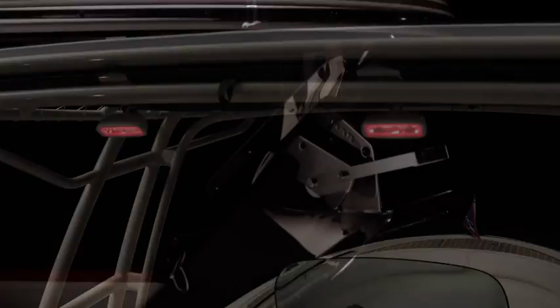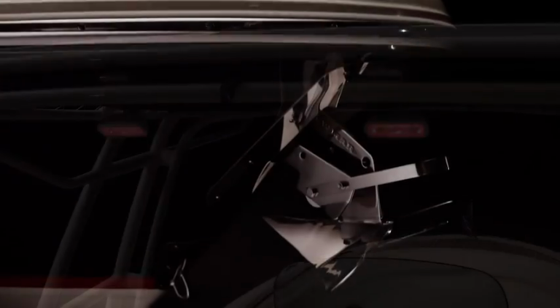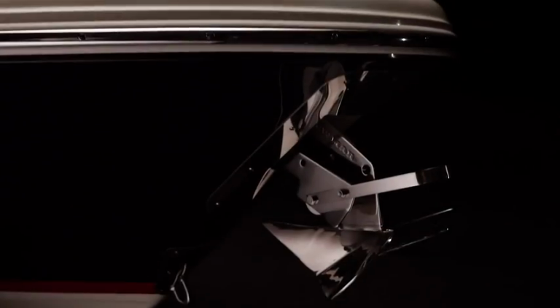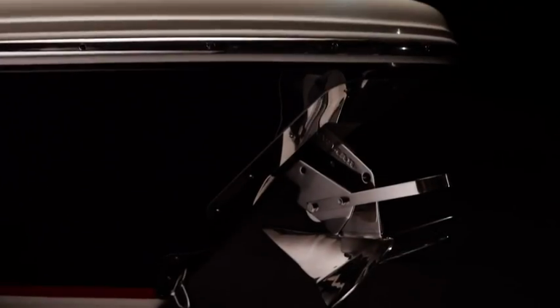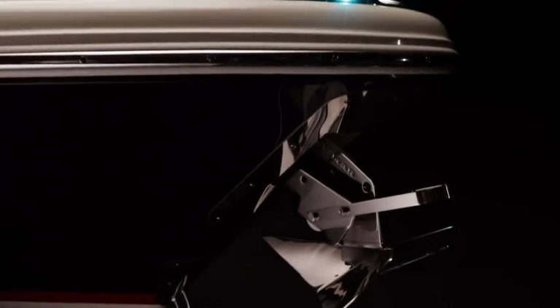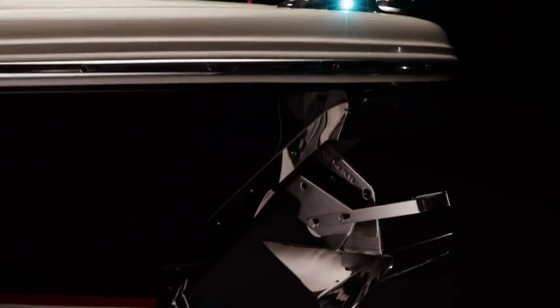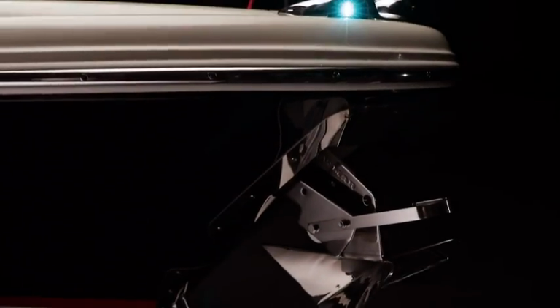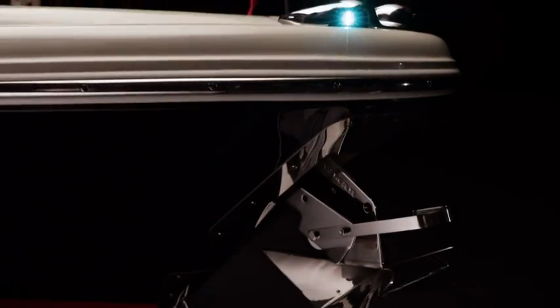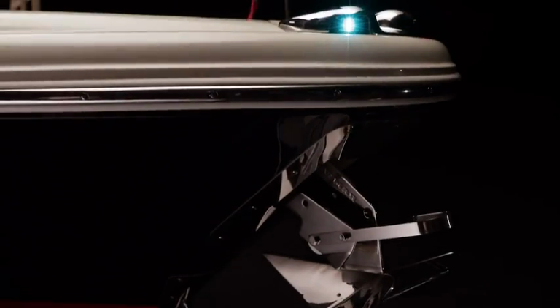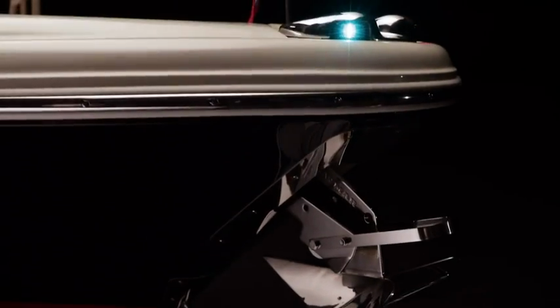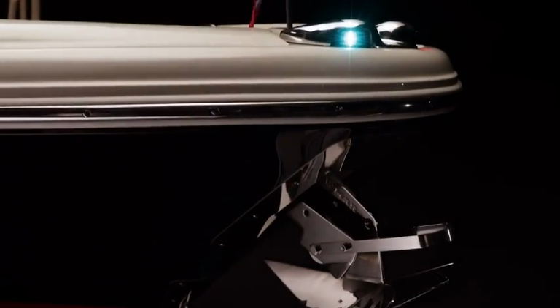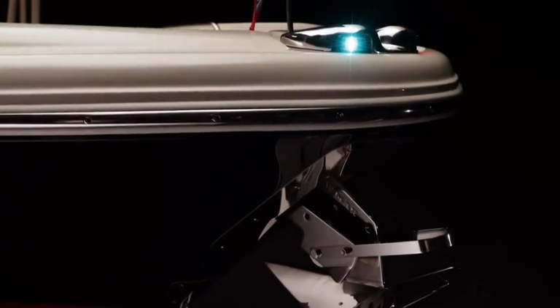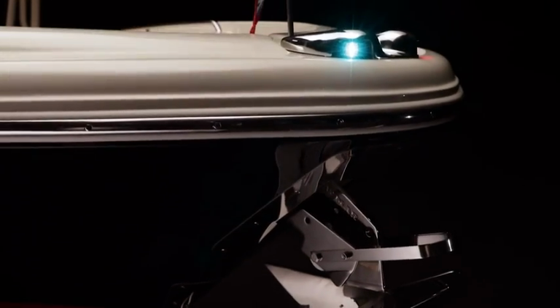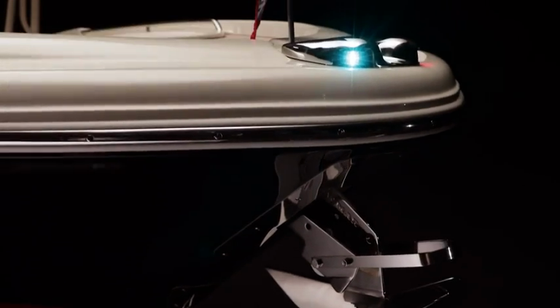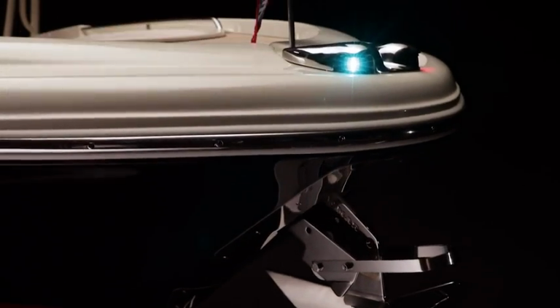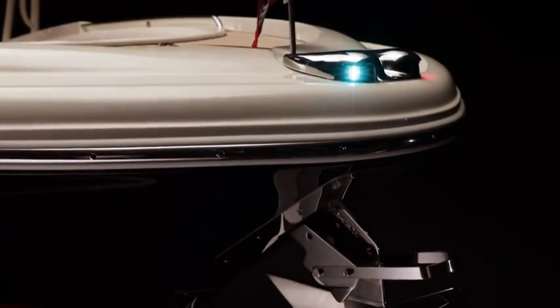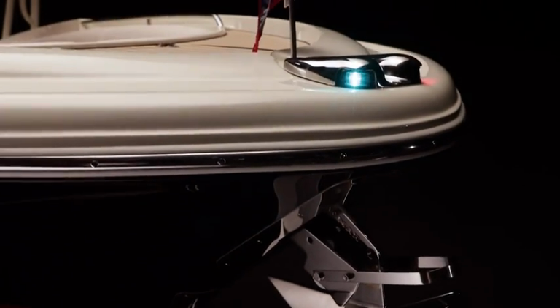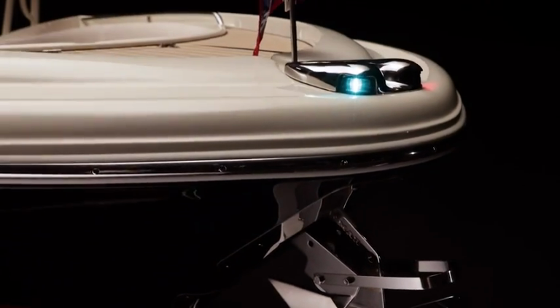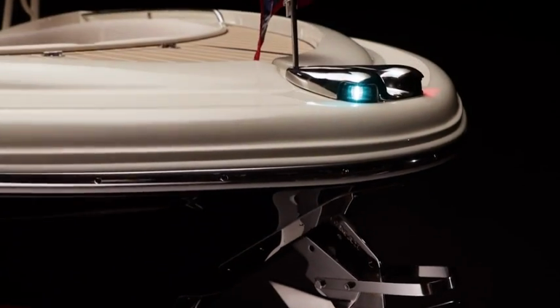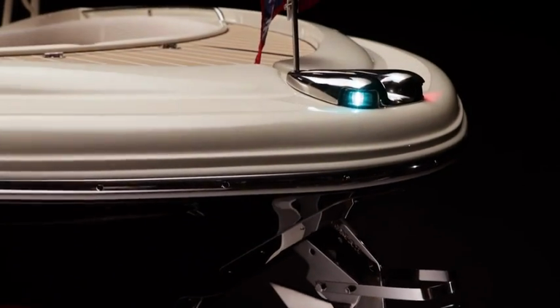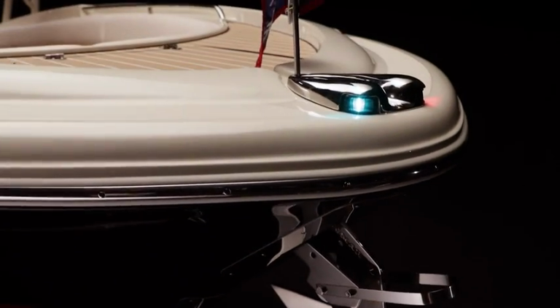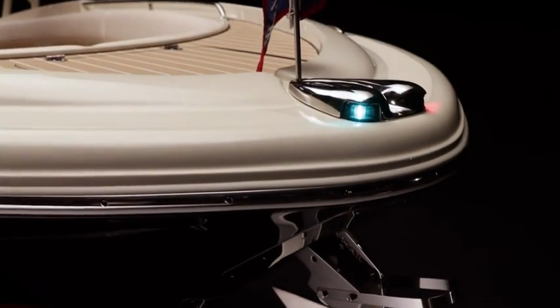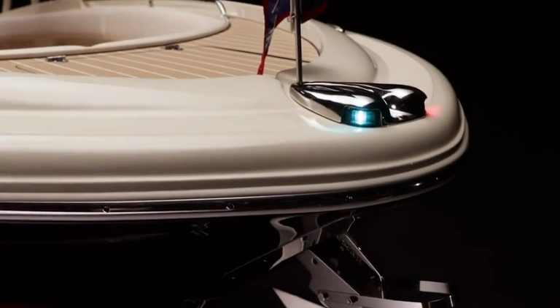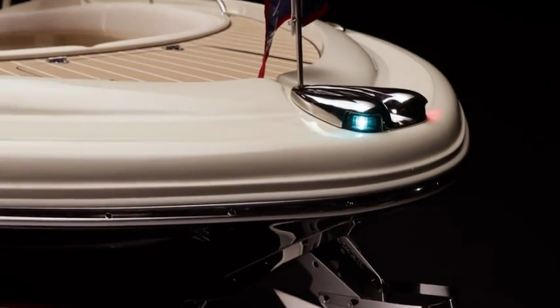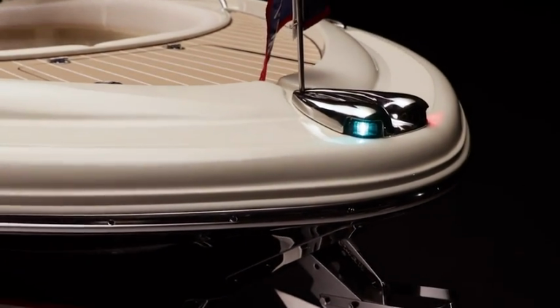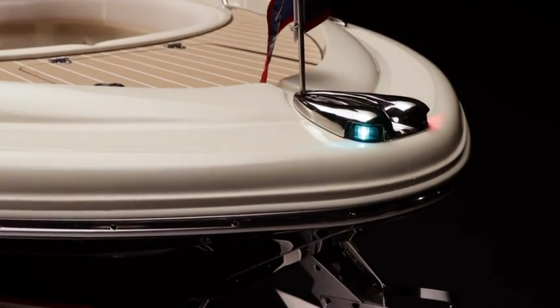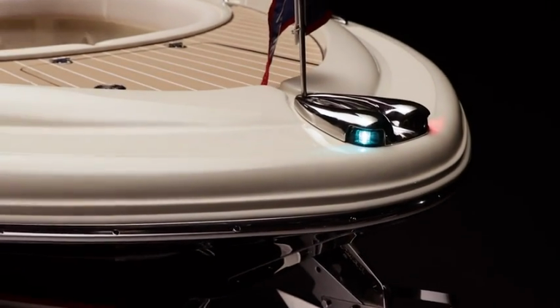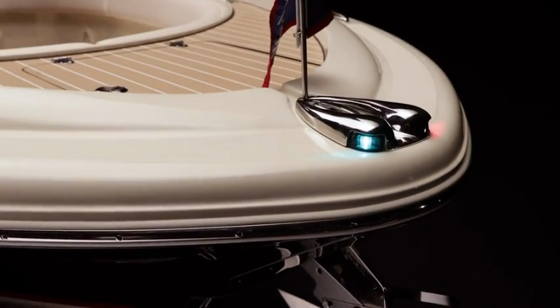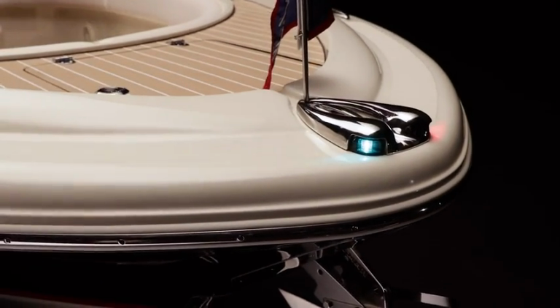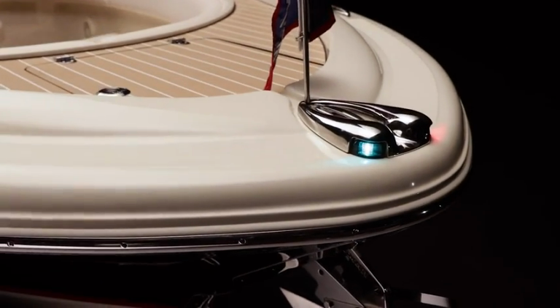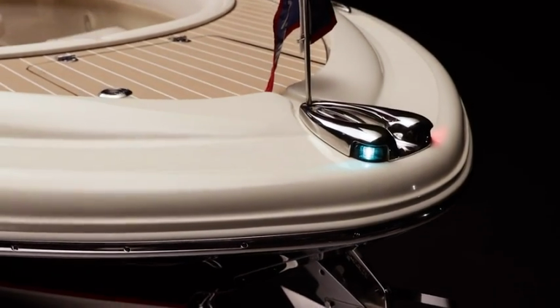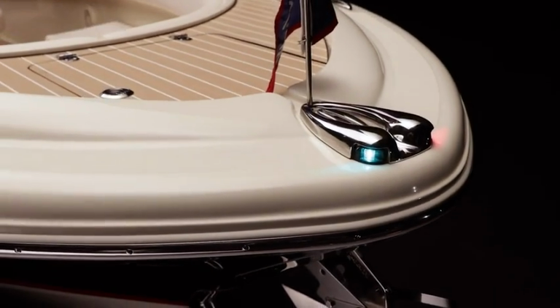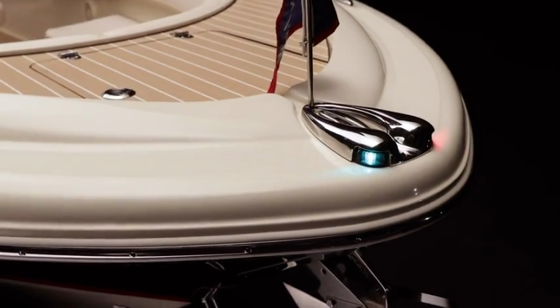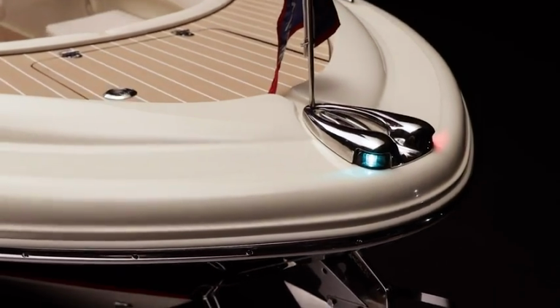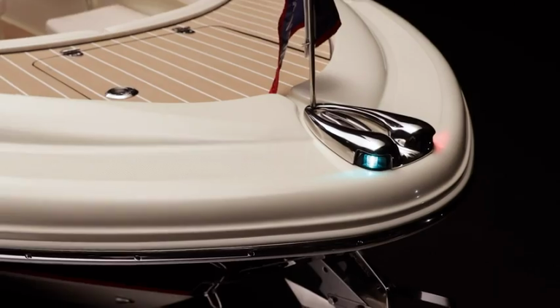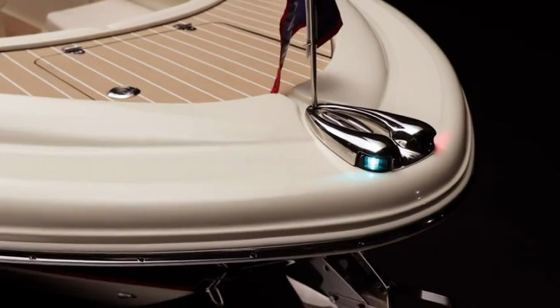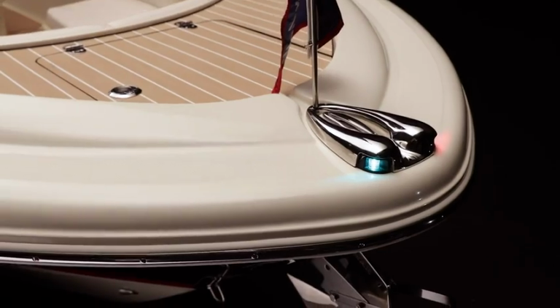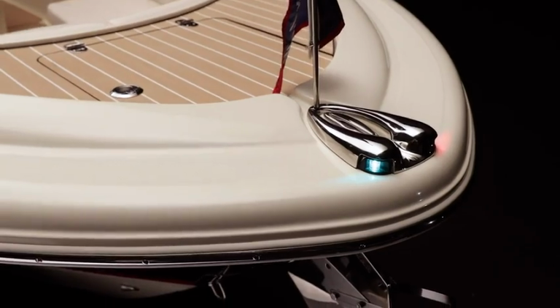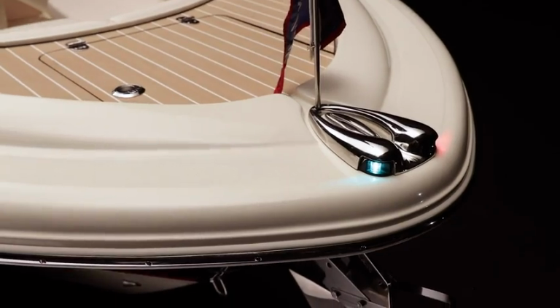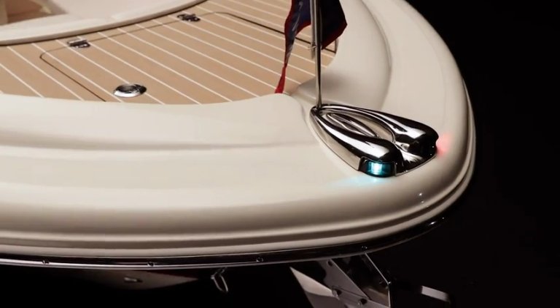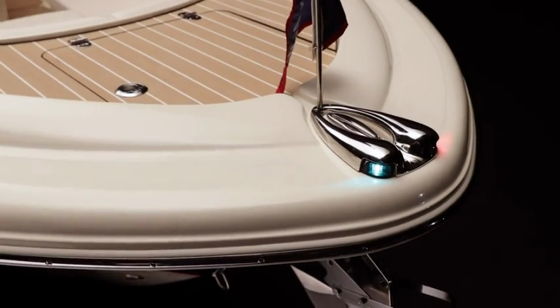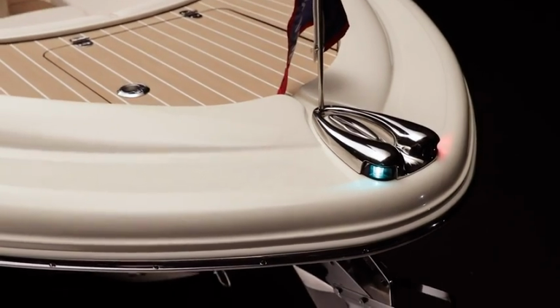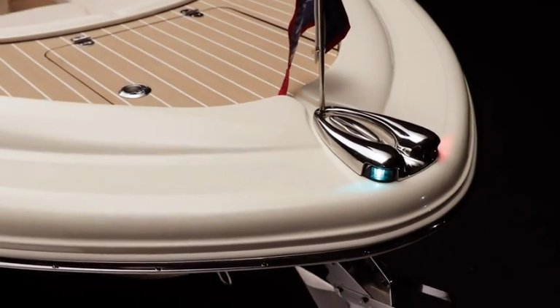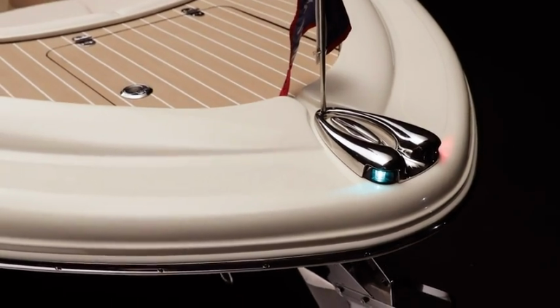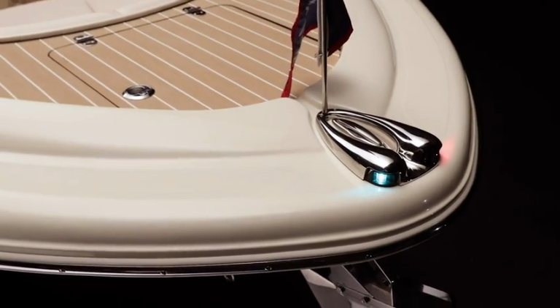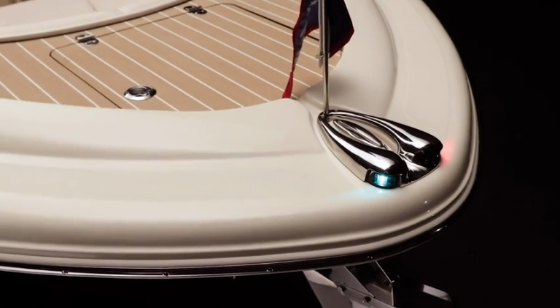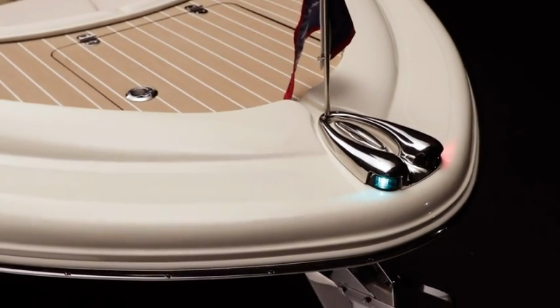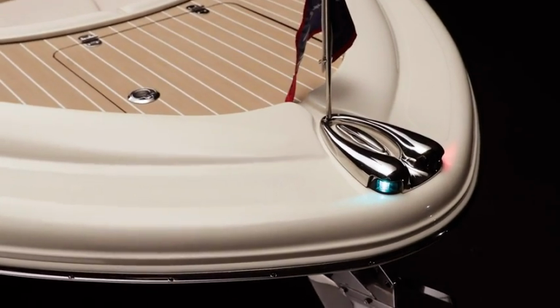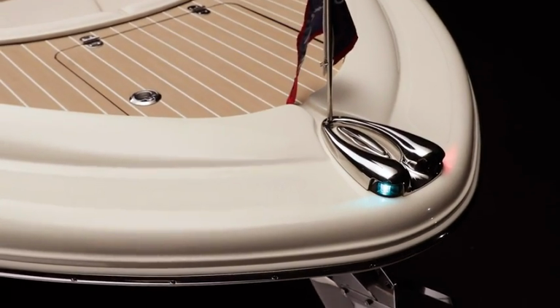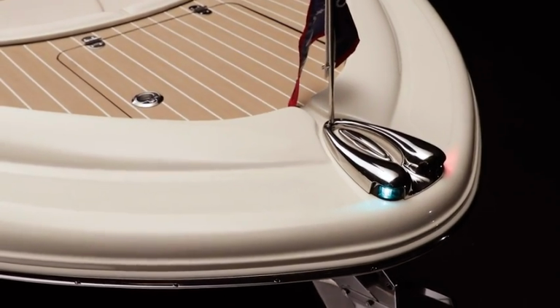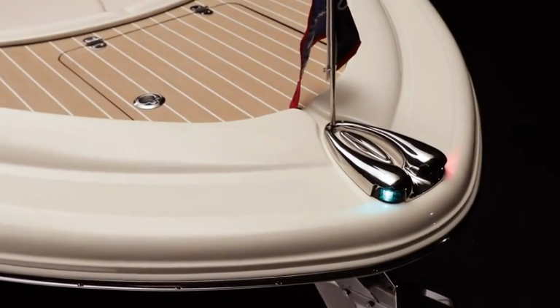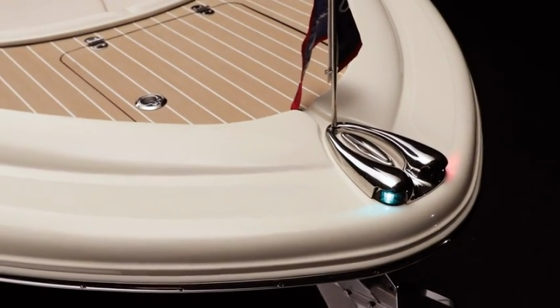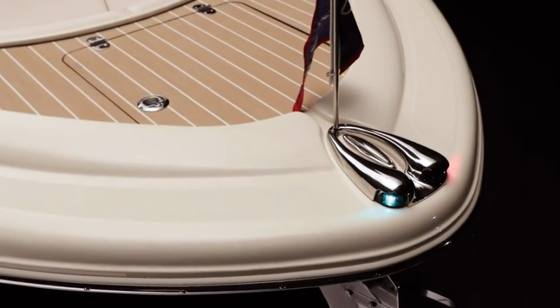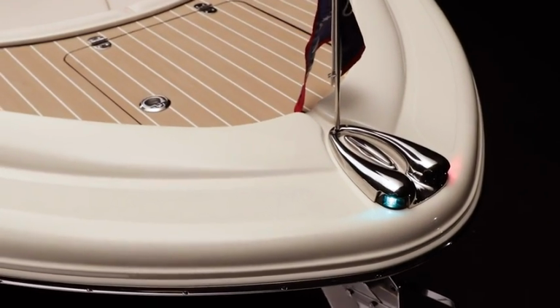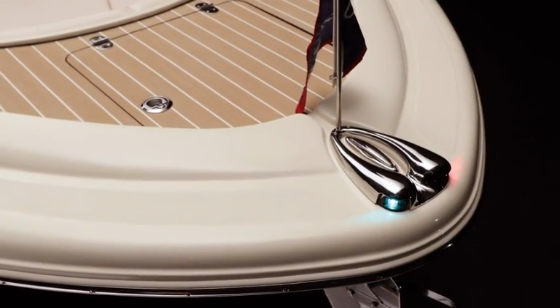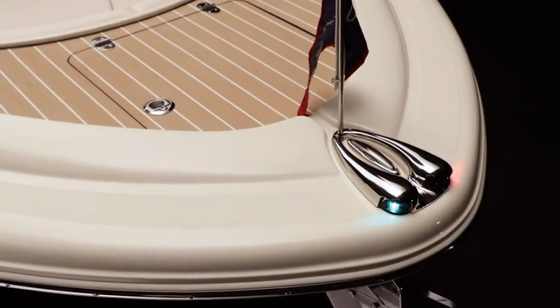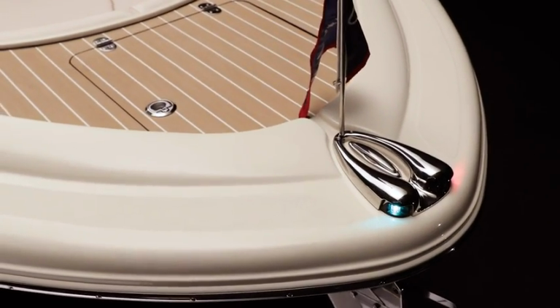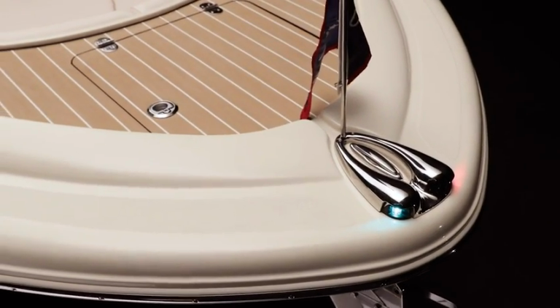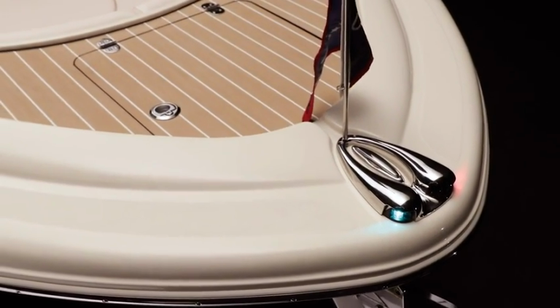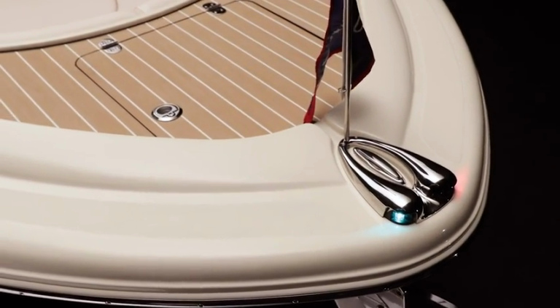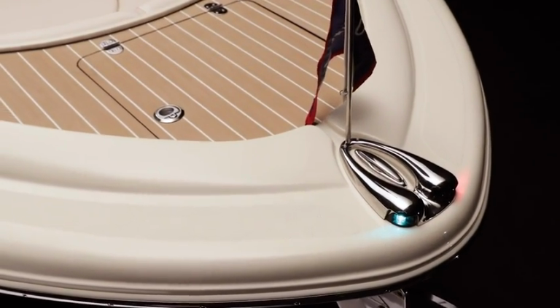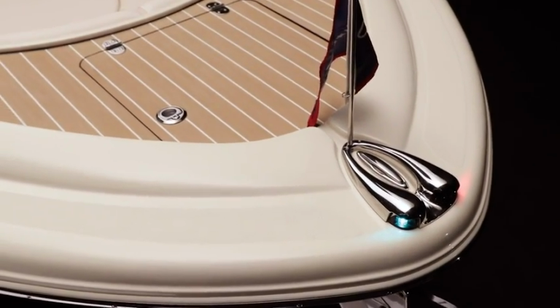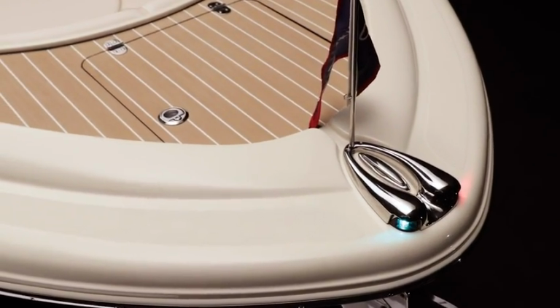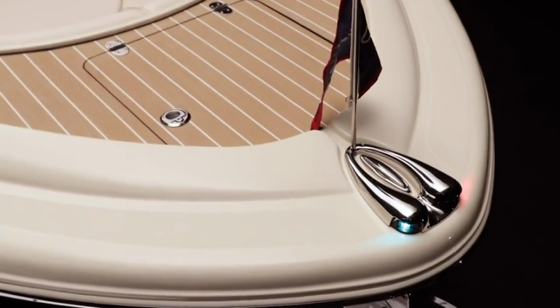At the bow is this Chris-Craft signature: the navigation lights and burgee holder integrated into a single sculptural element.